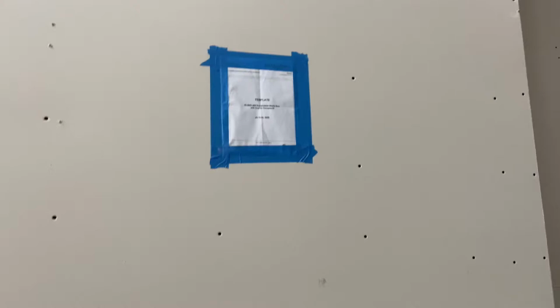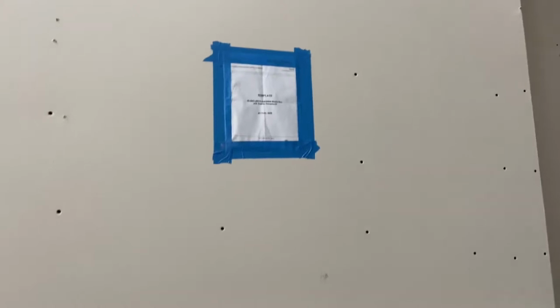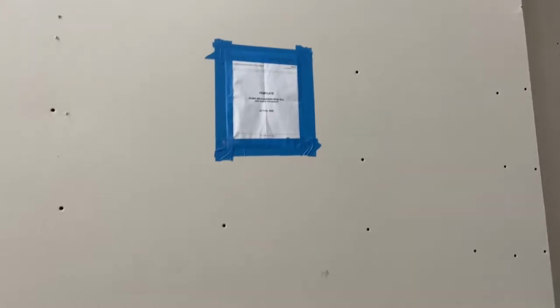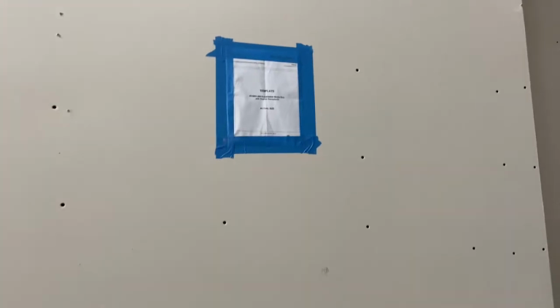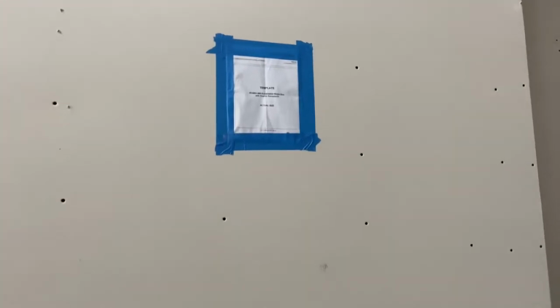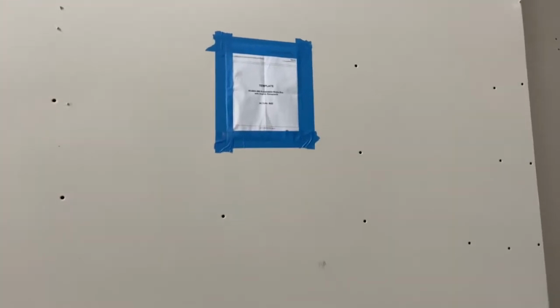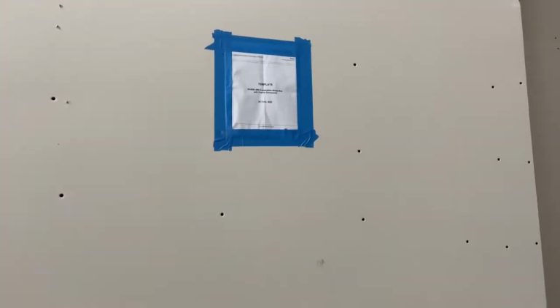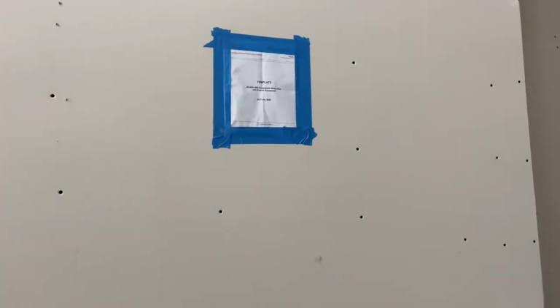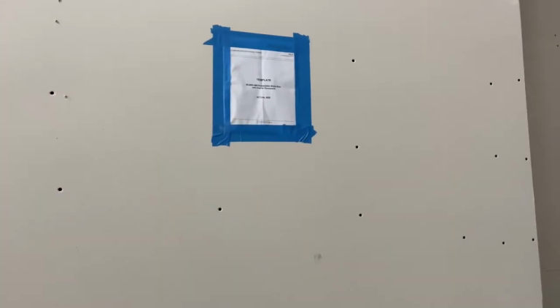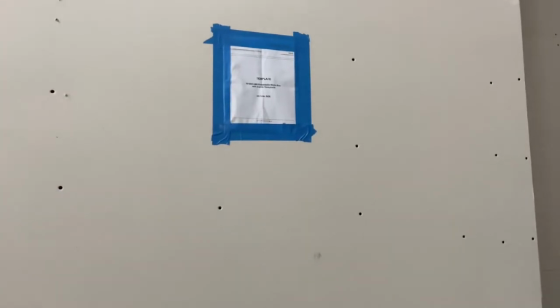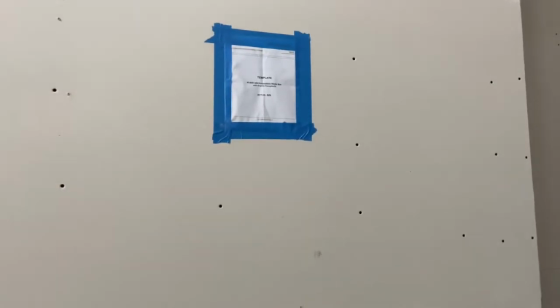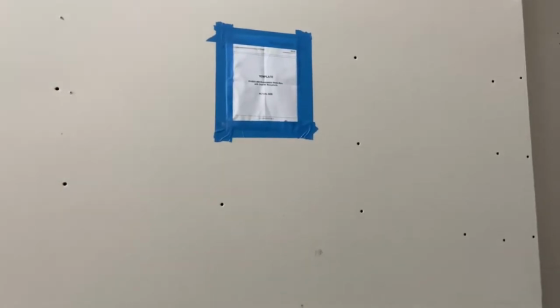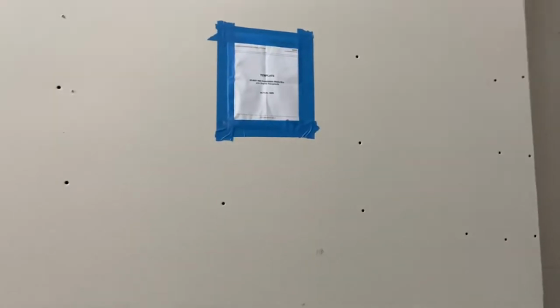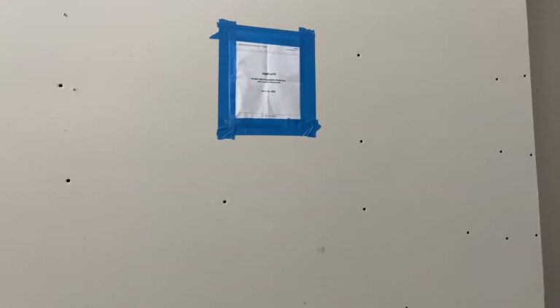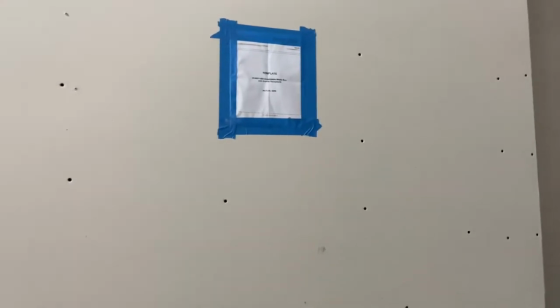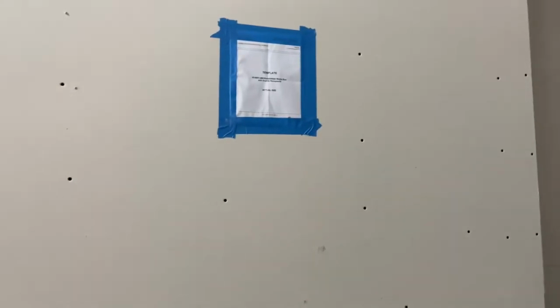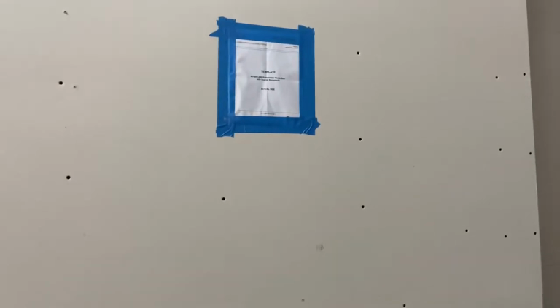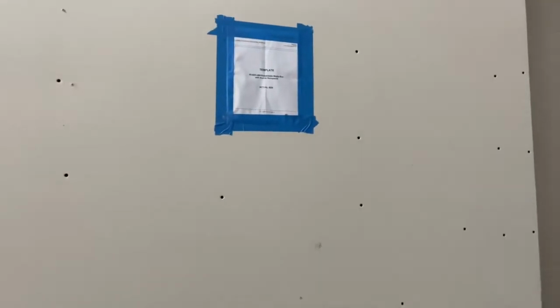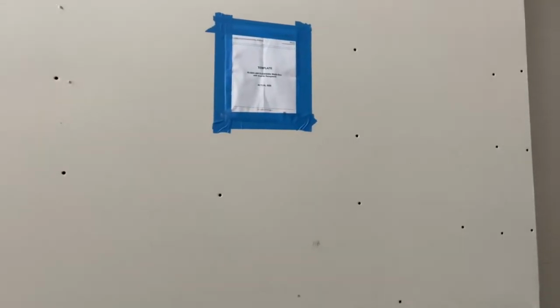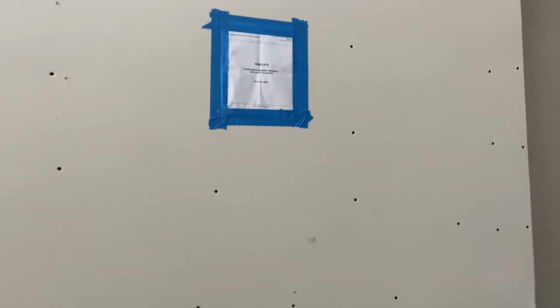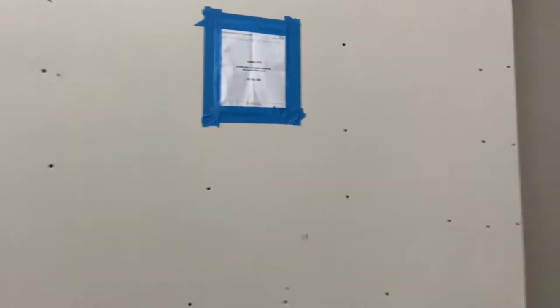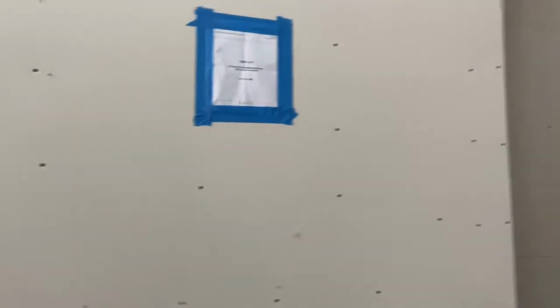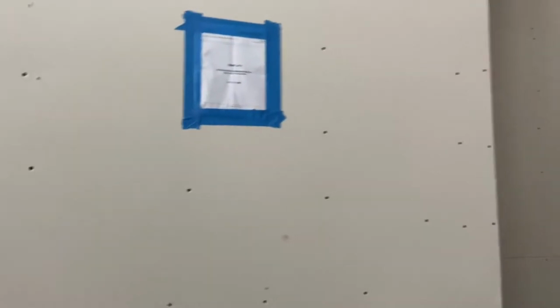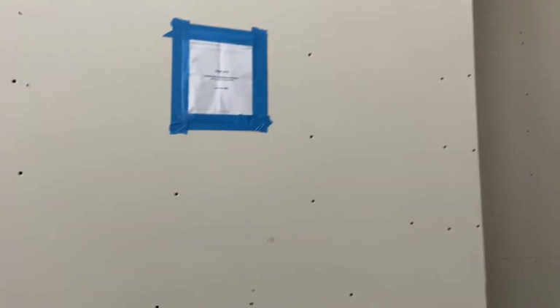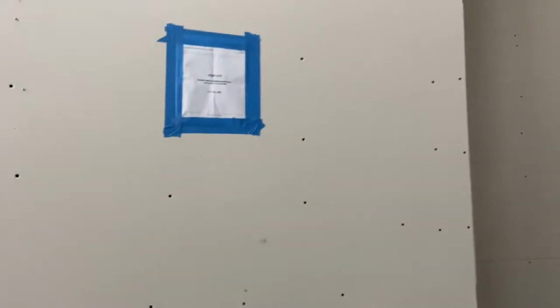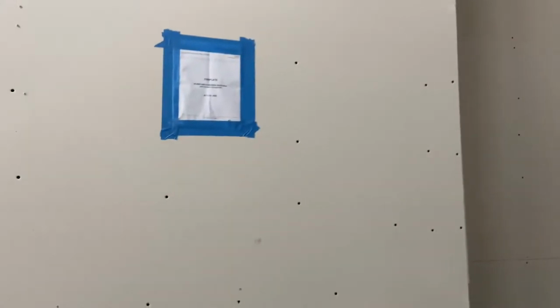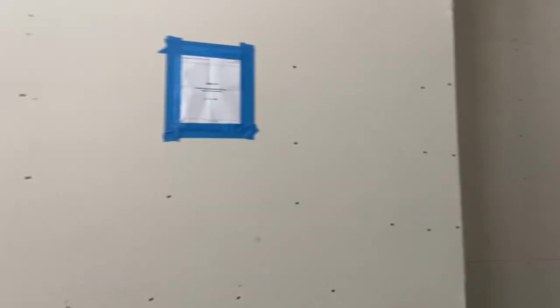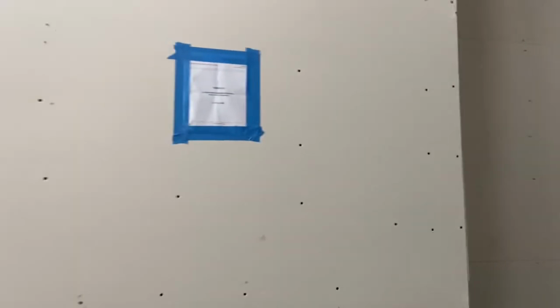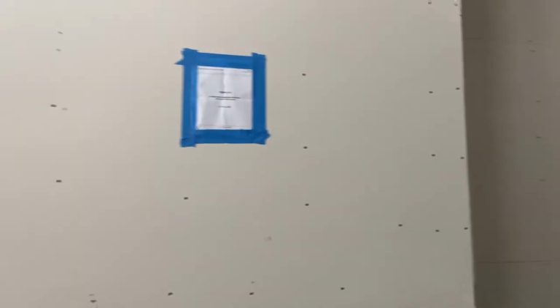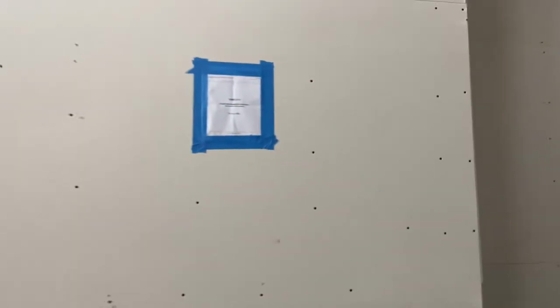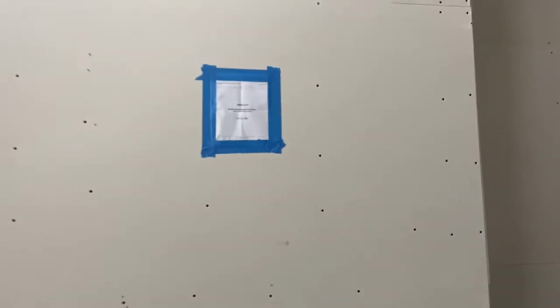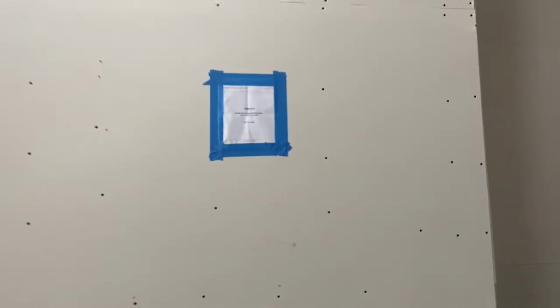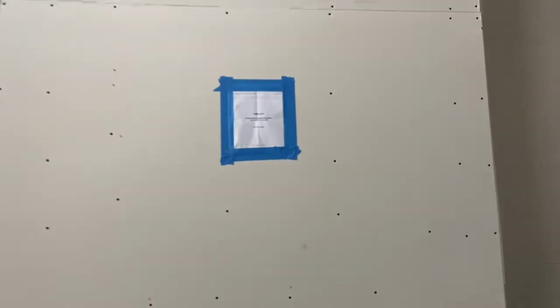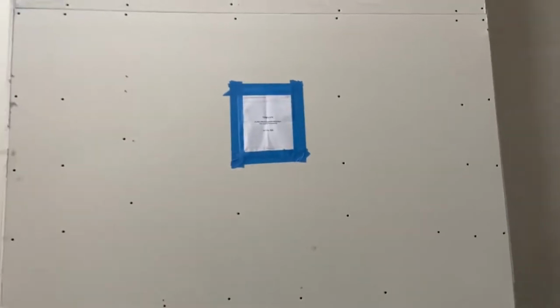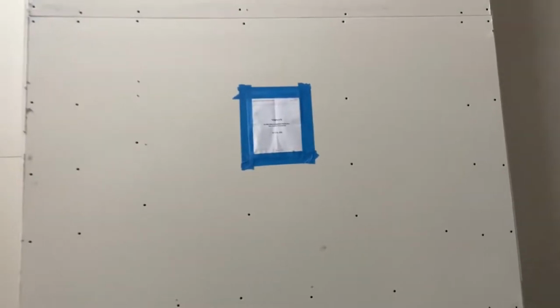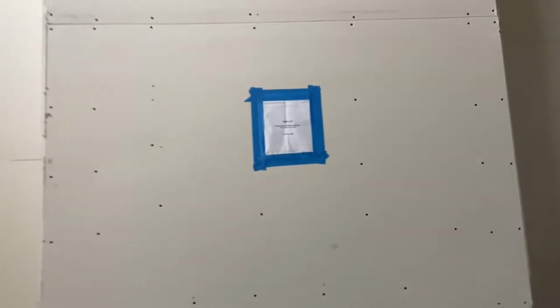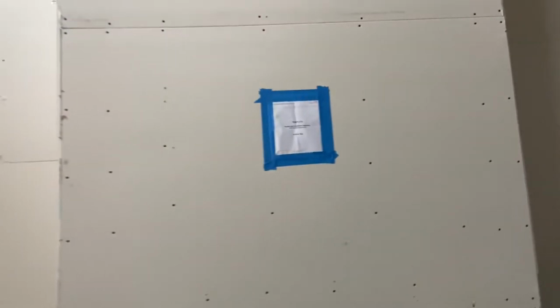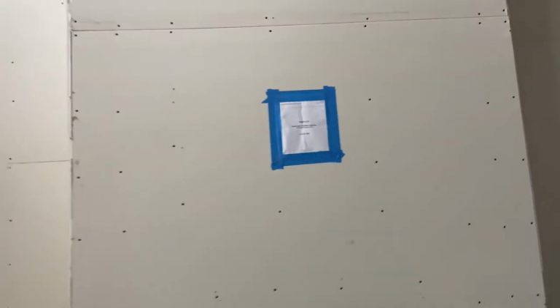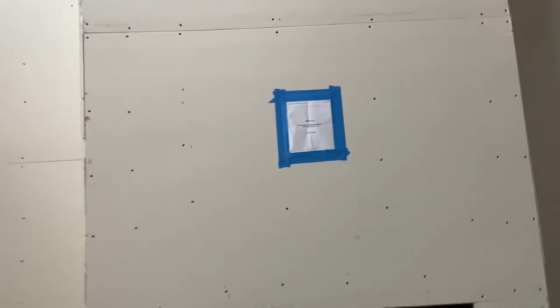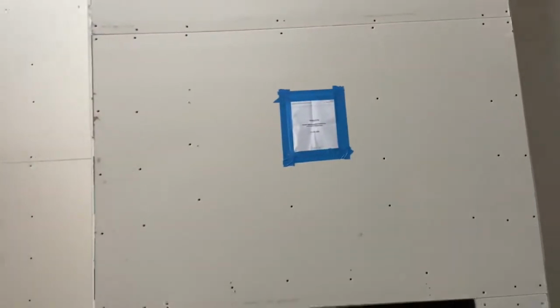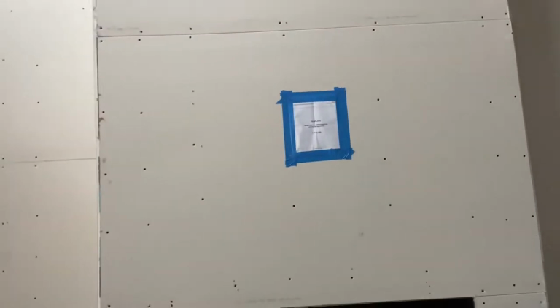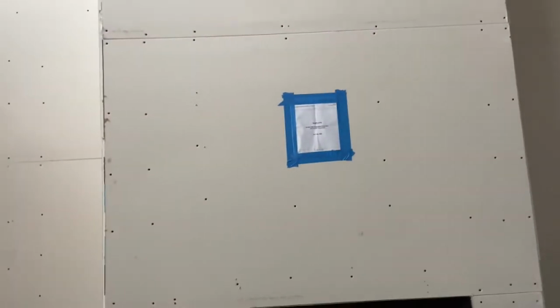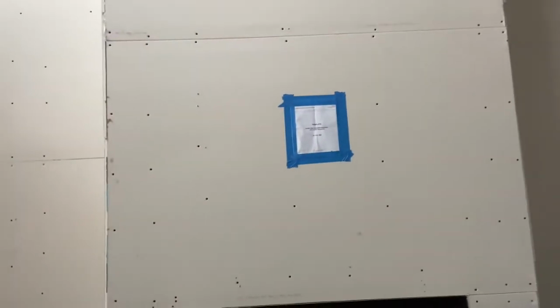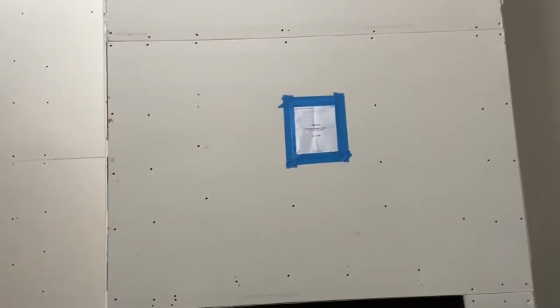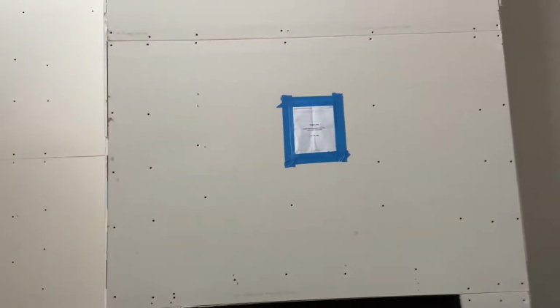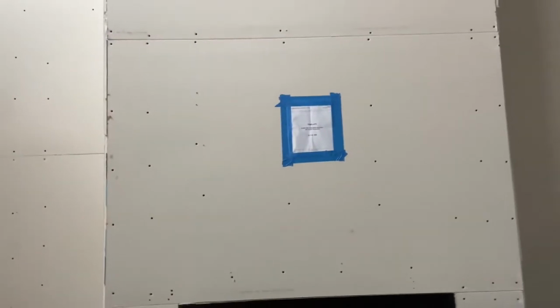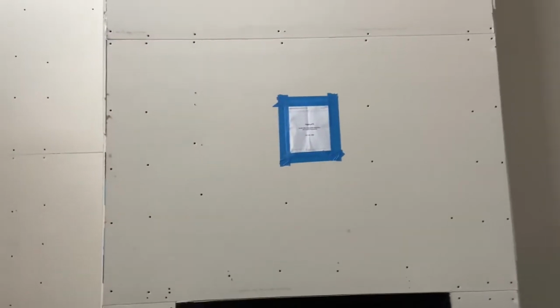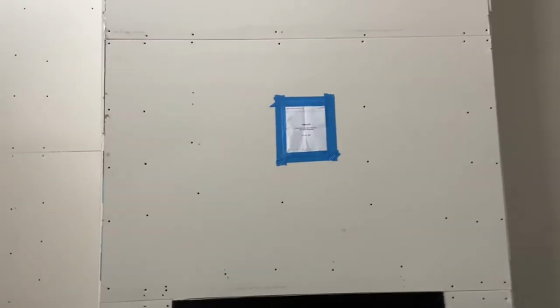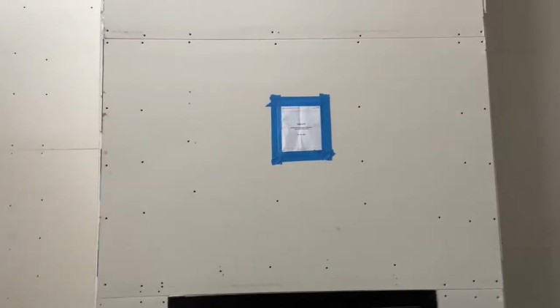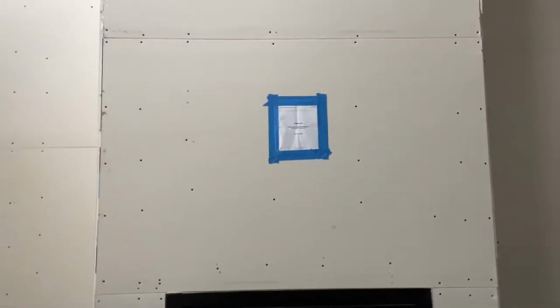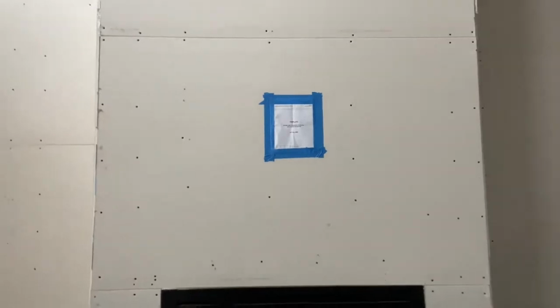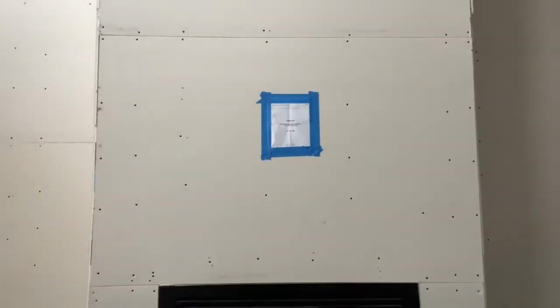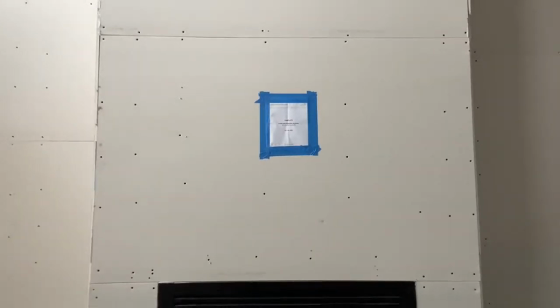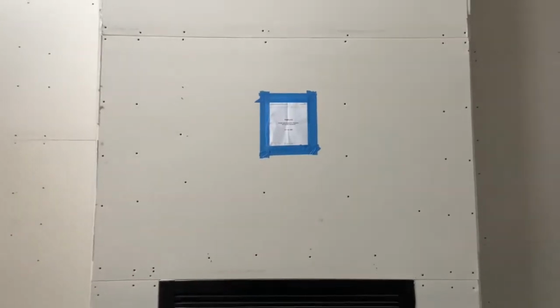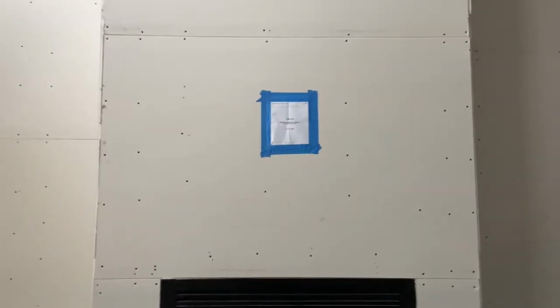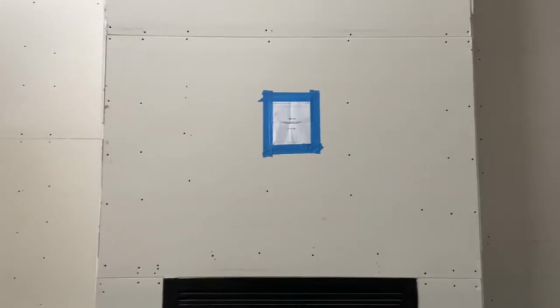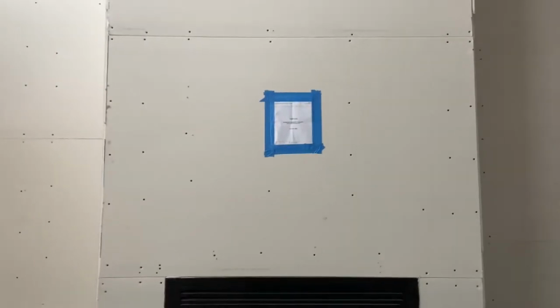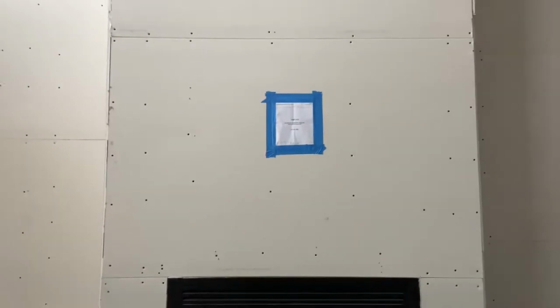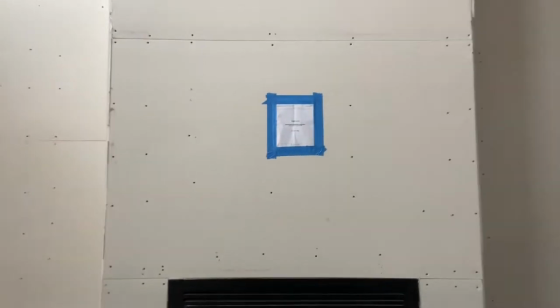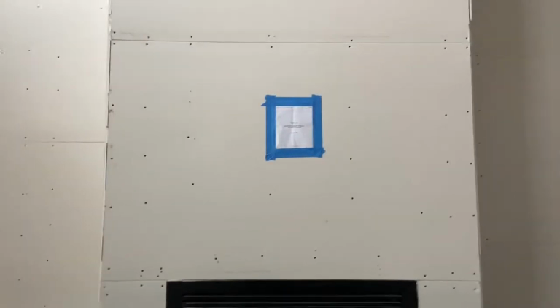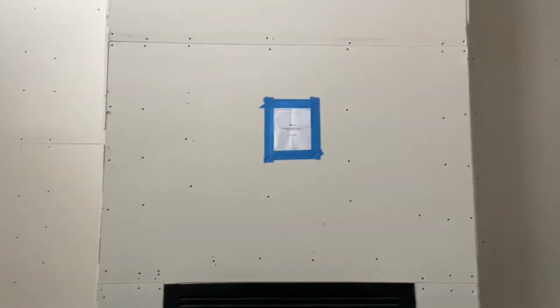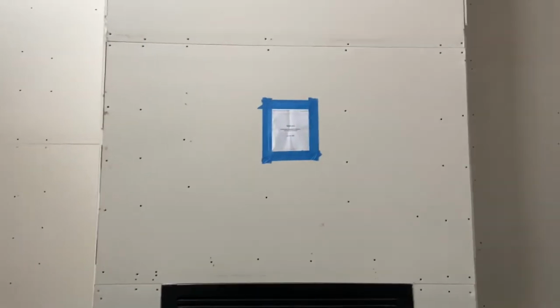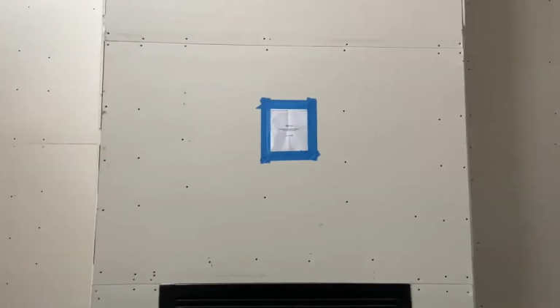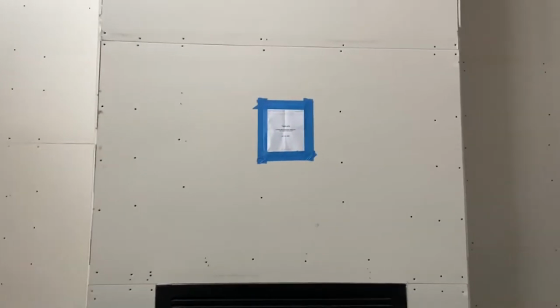Hey viewers, welcome back to the channel. I wanted to do a quick video on cutting in TV boxes.